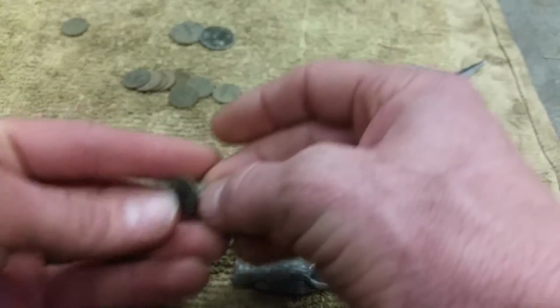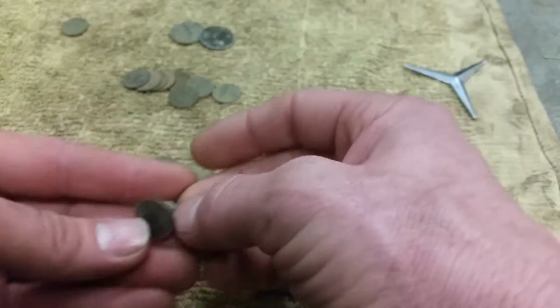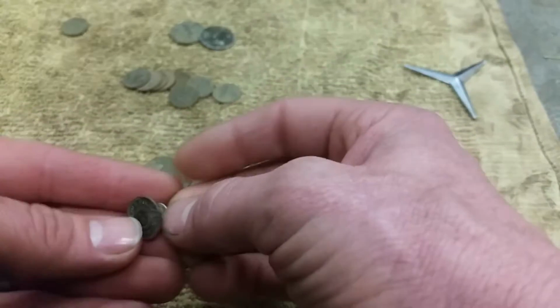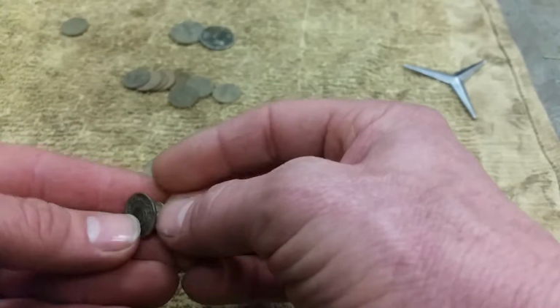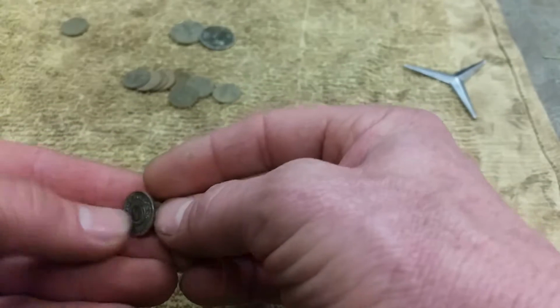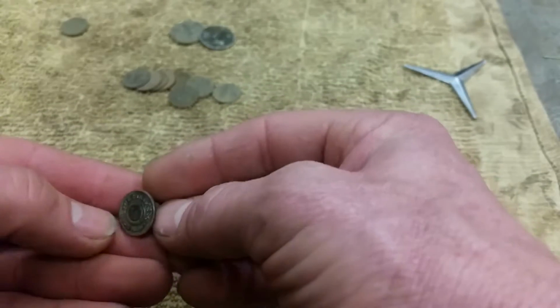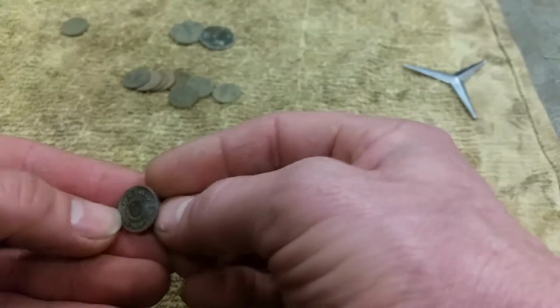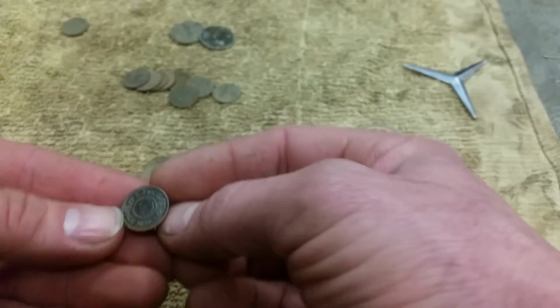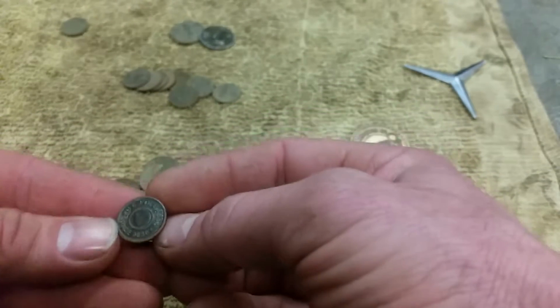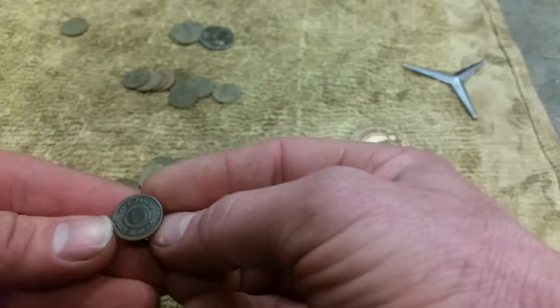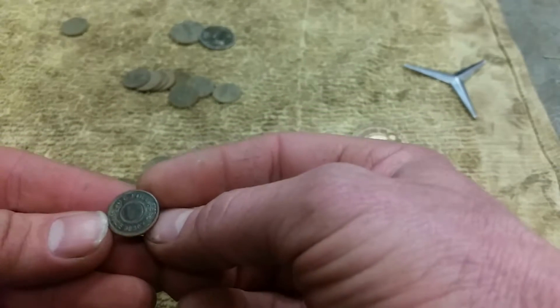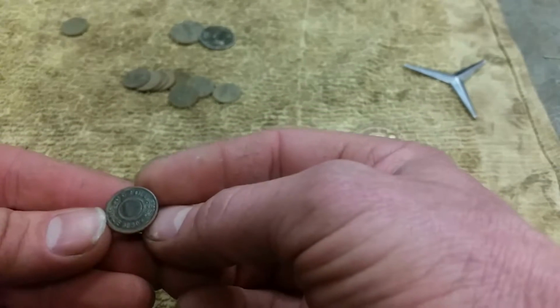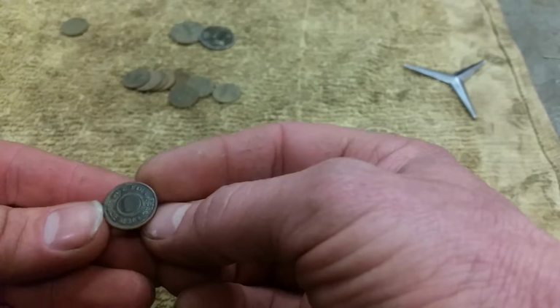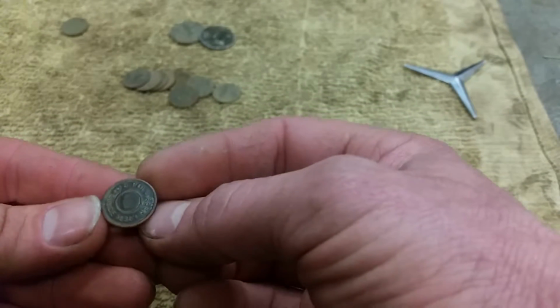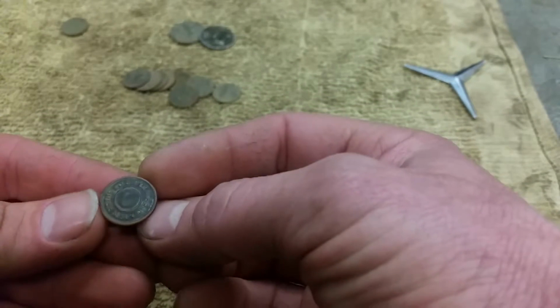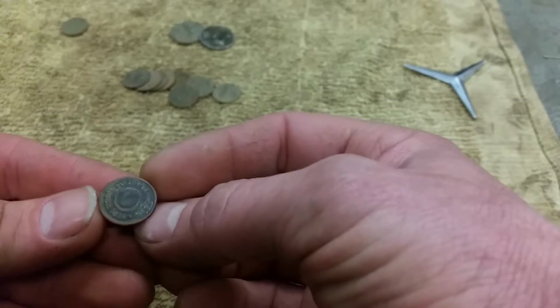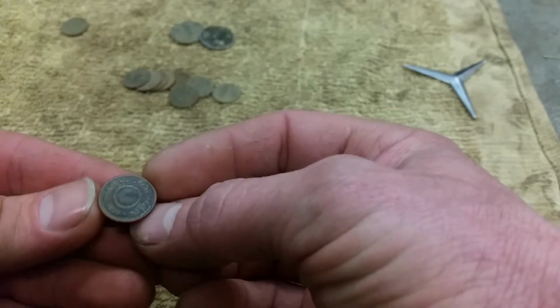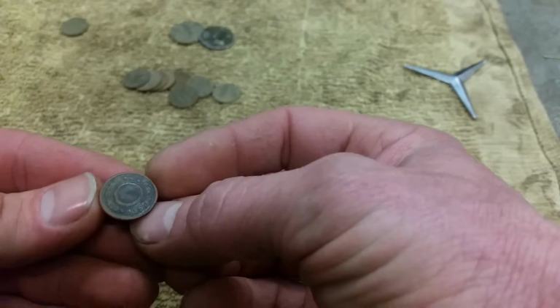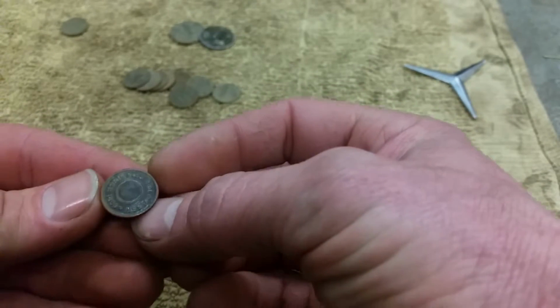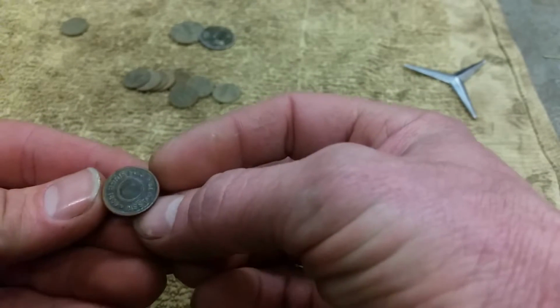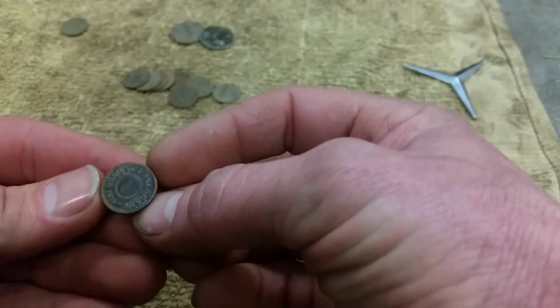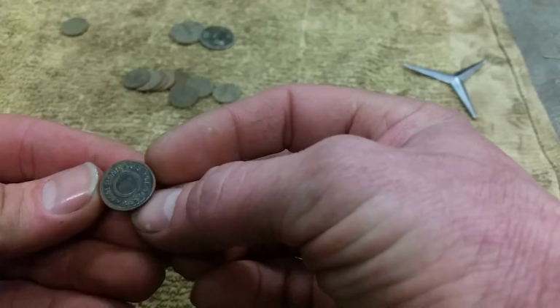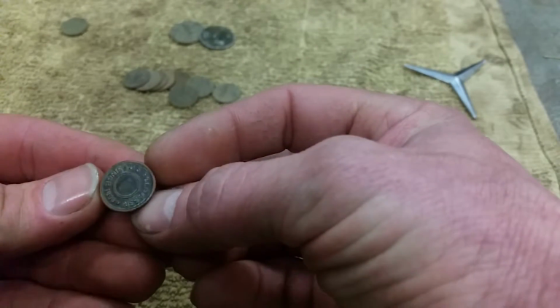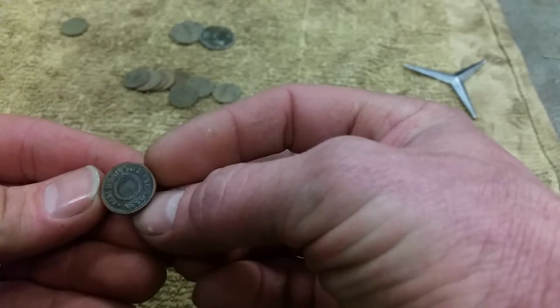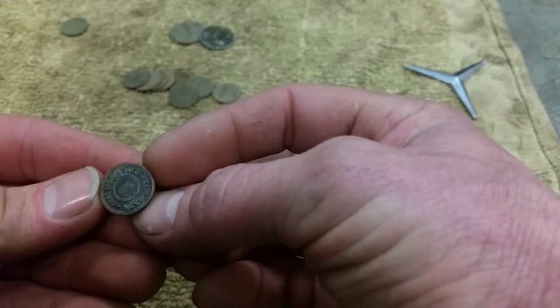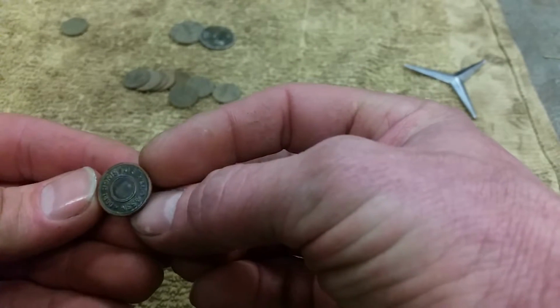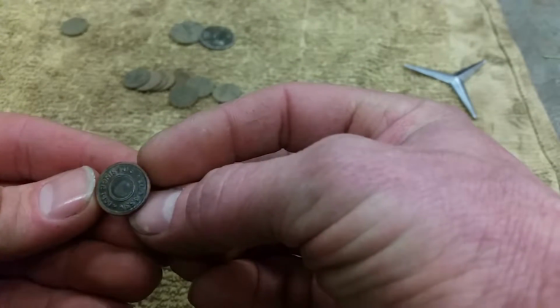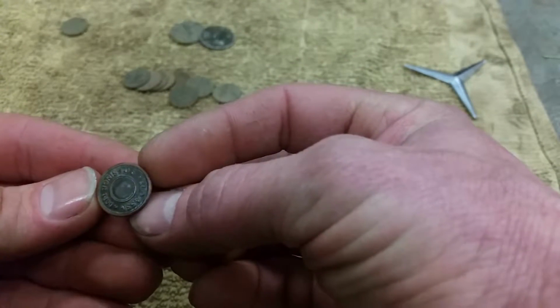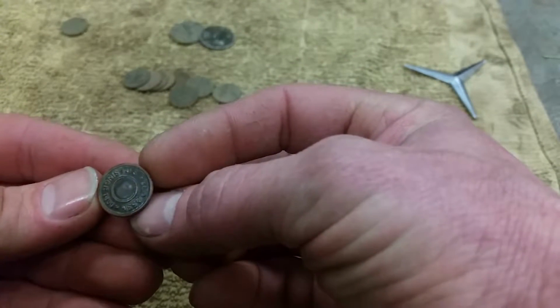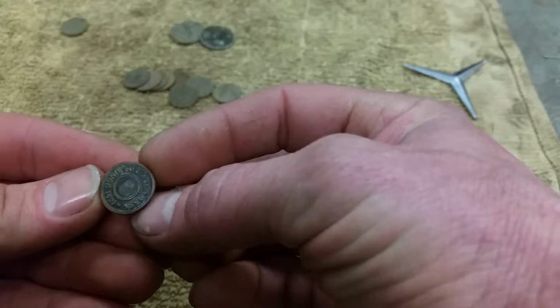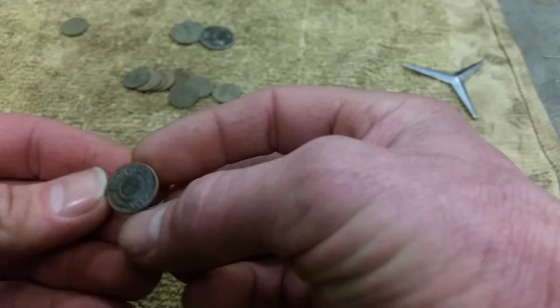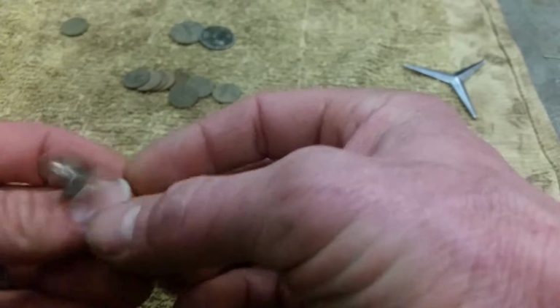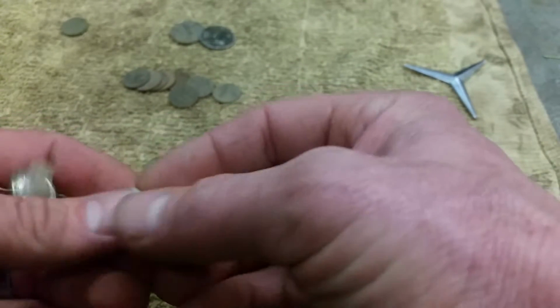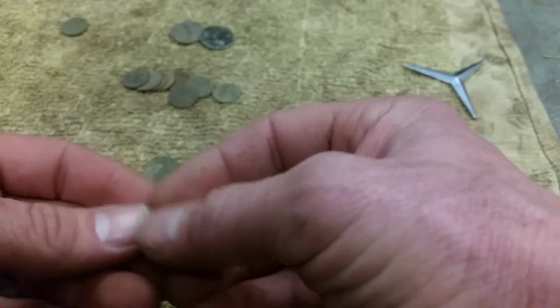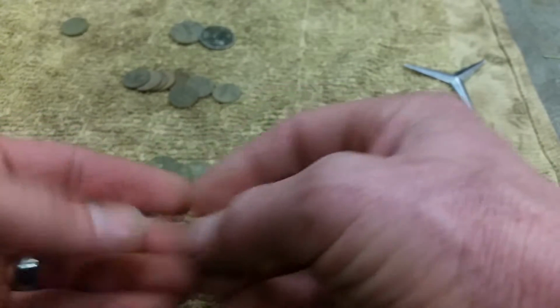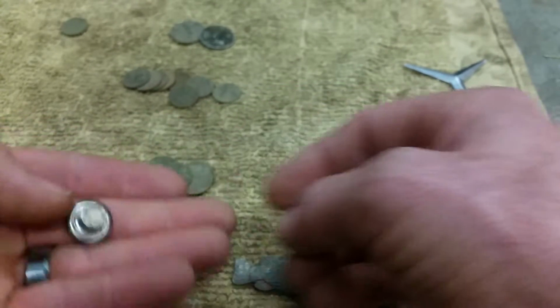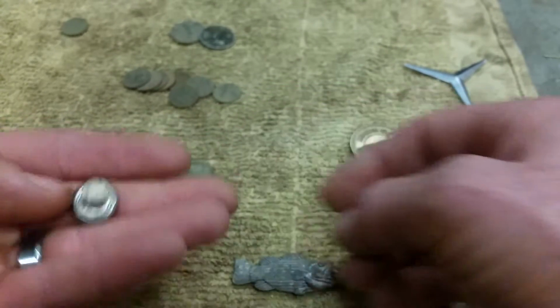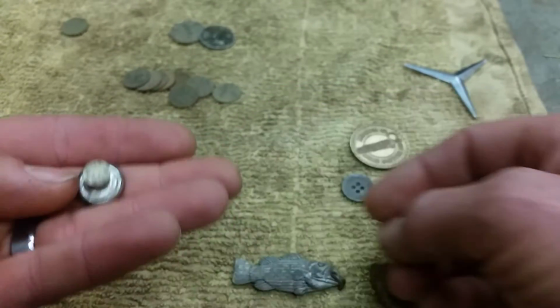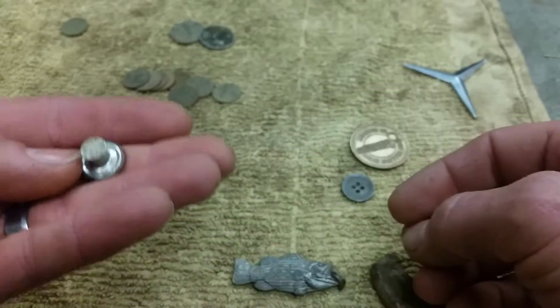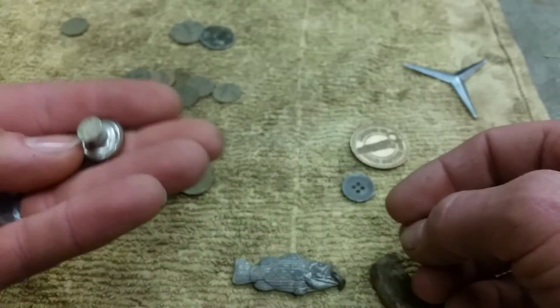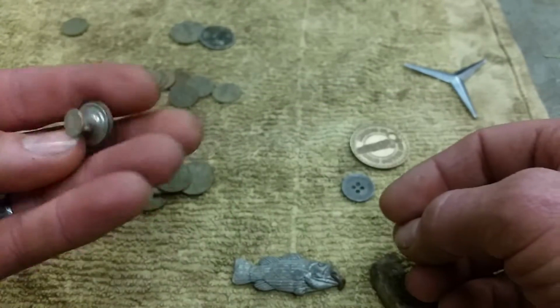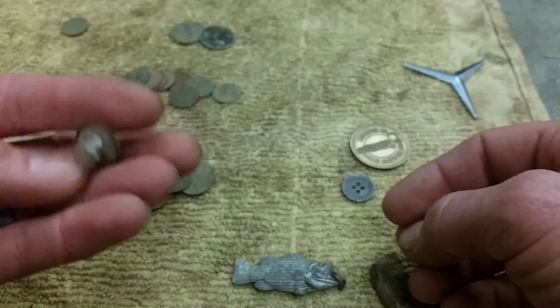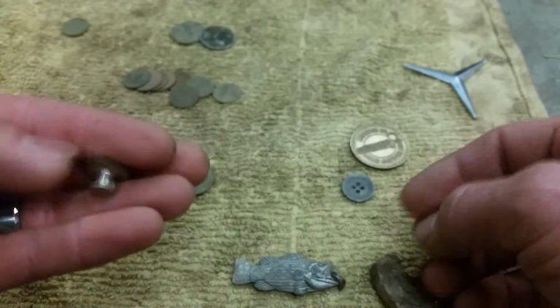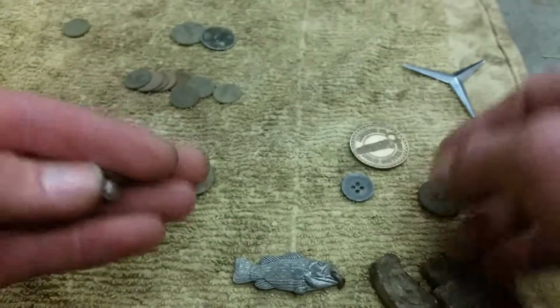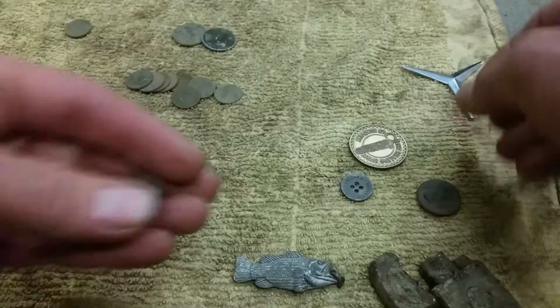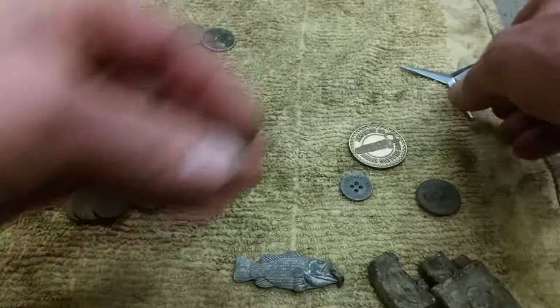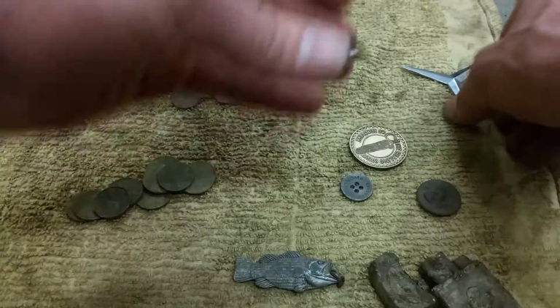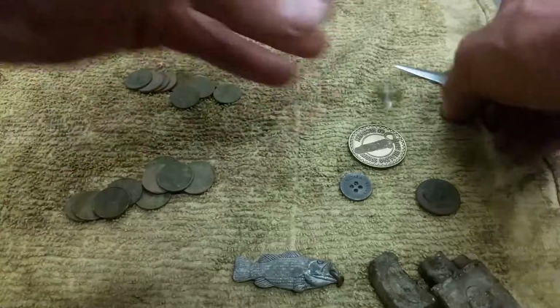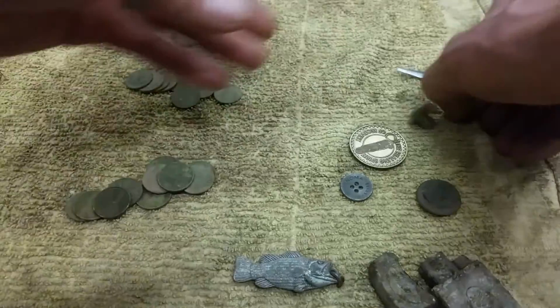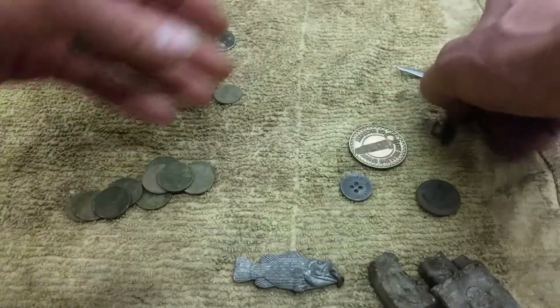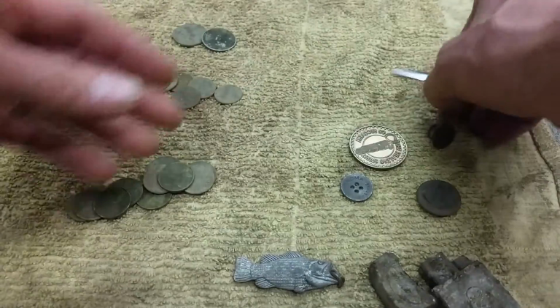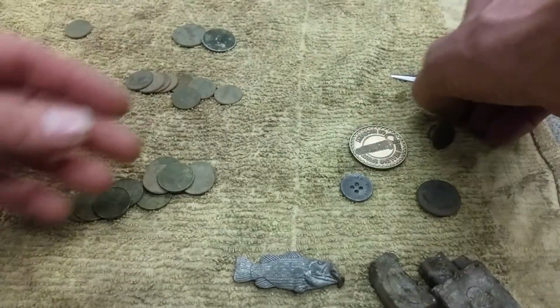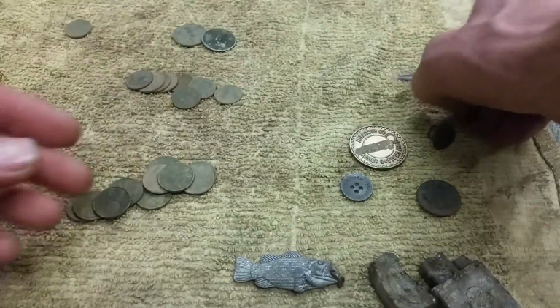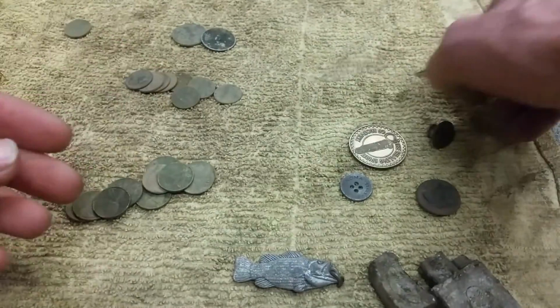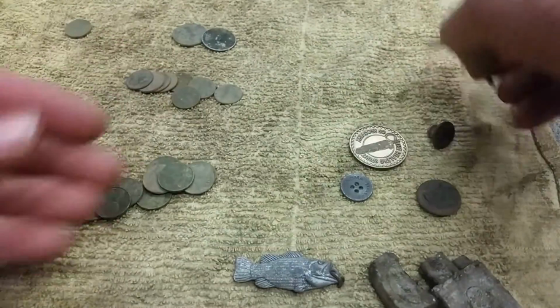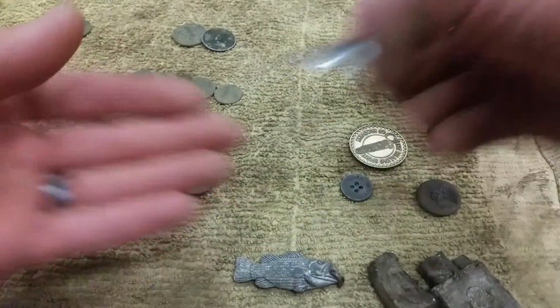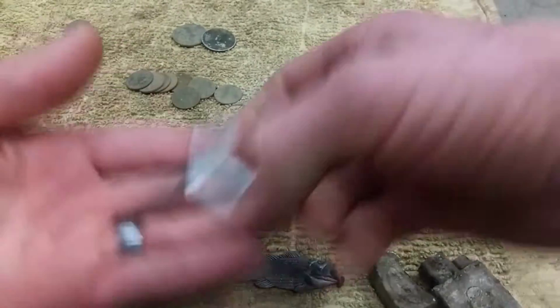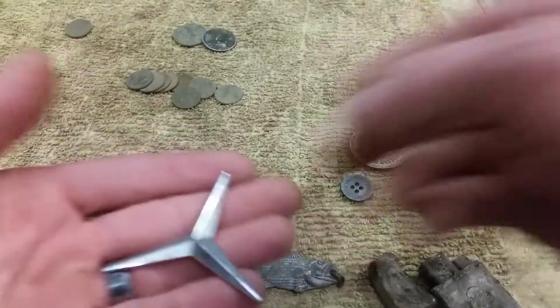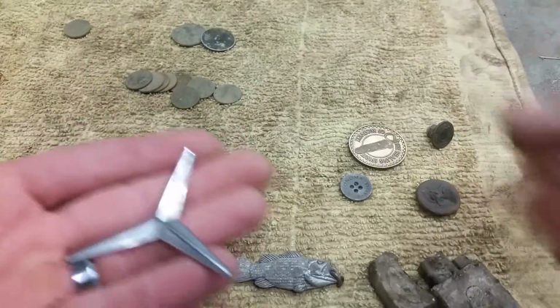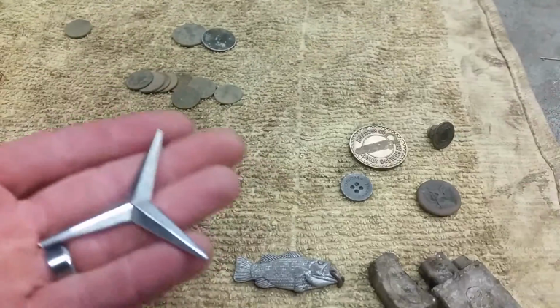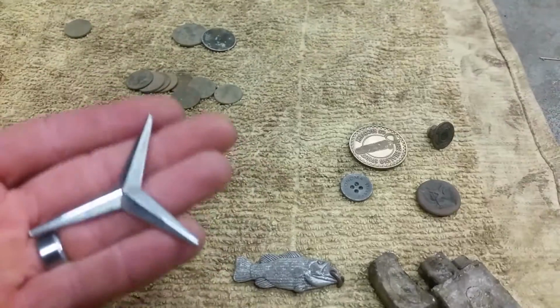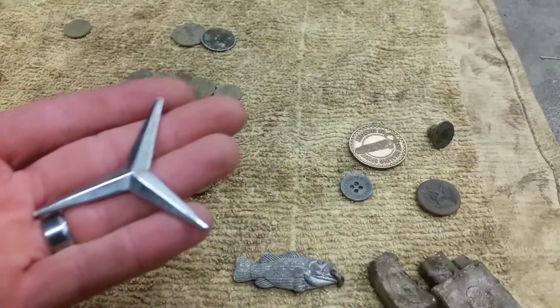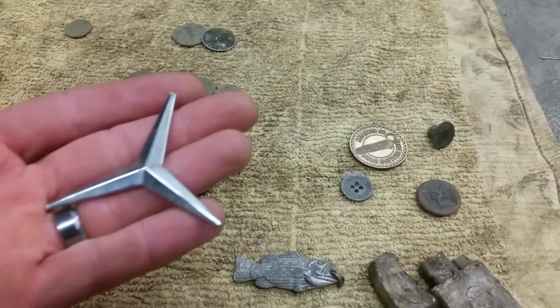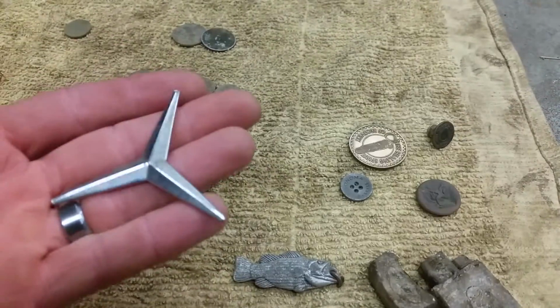I think it's a Levi or some sort of jeans button. And part of a Mercedes emblem.